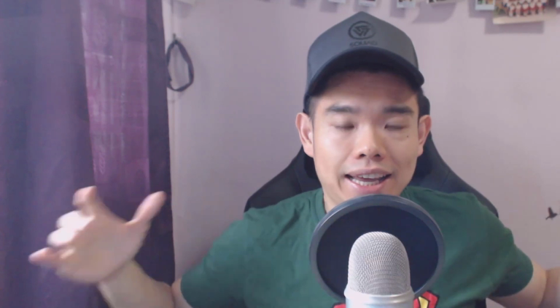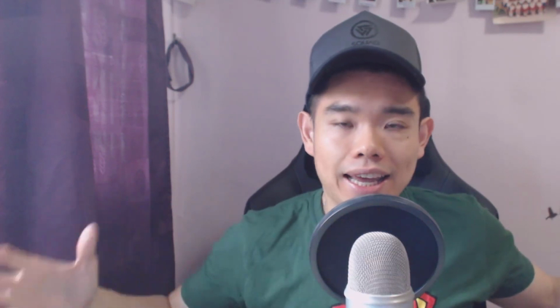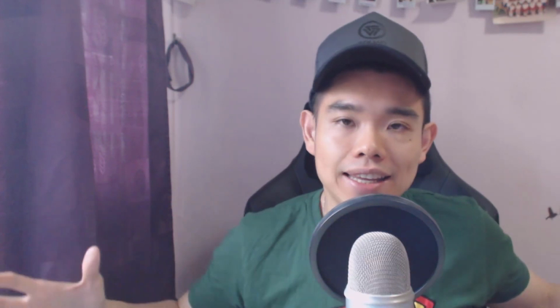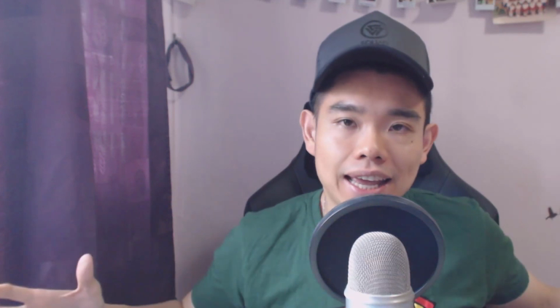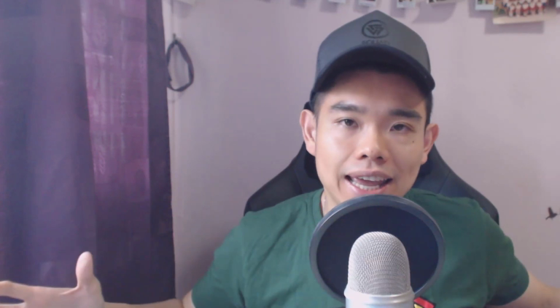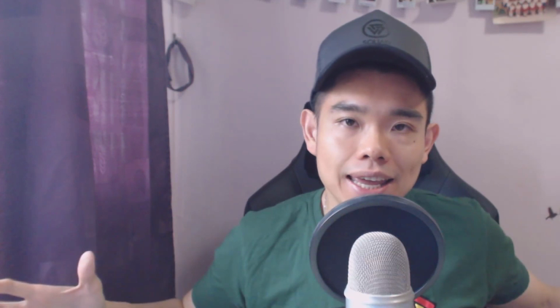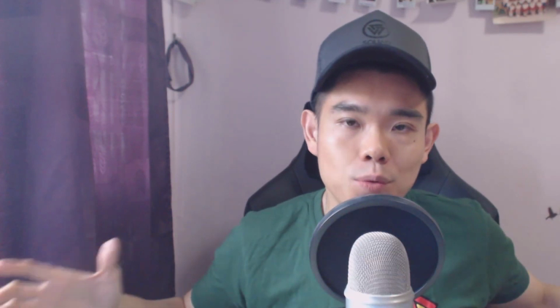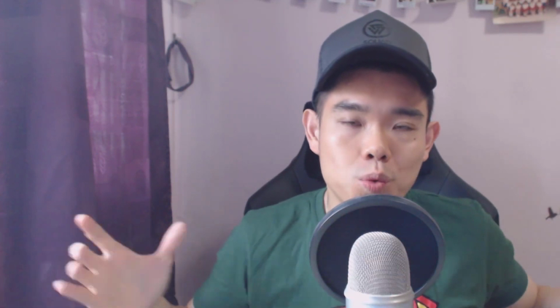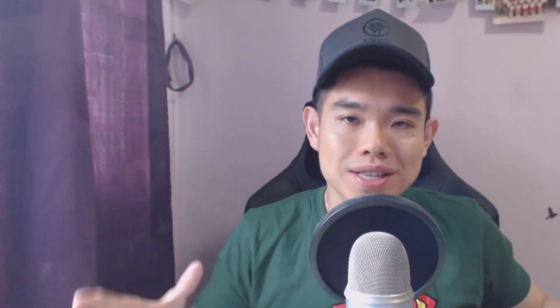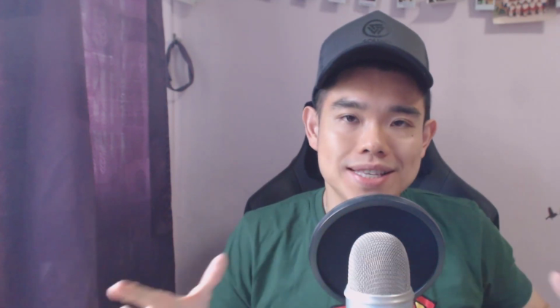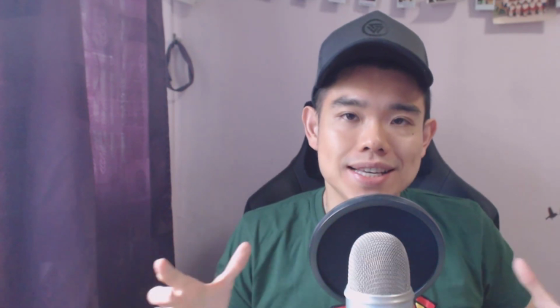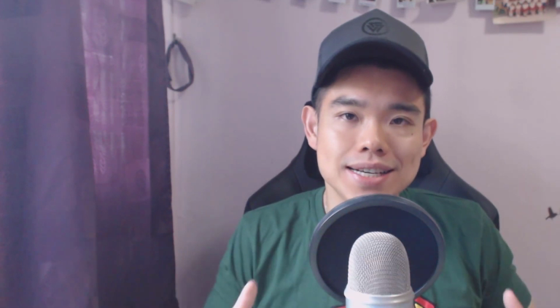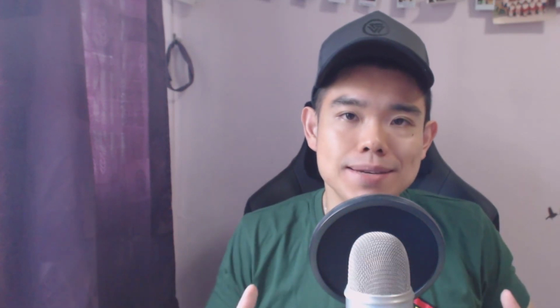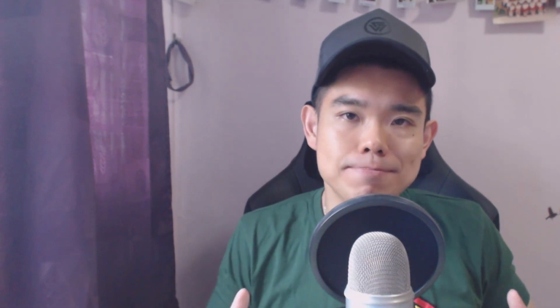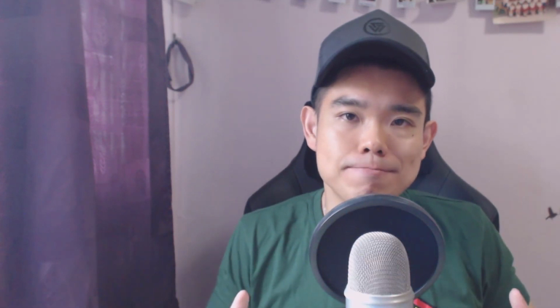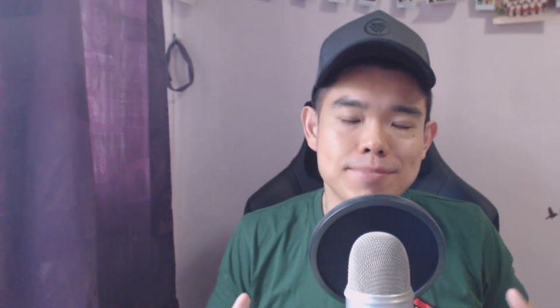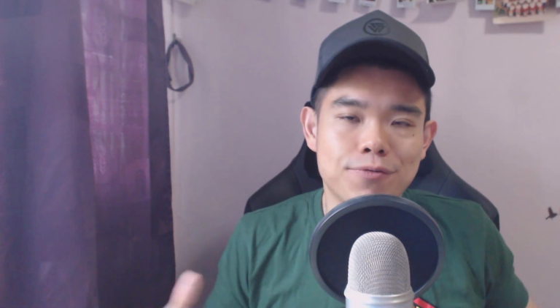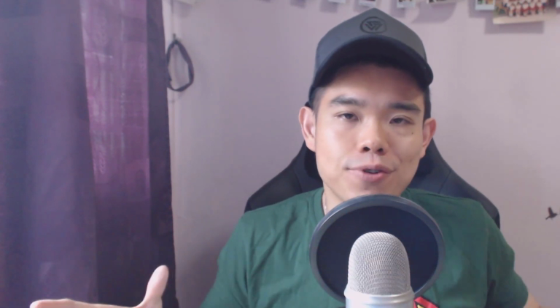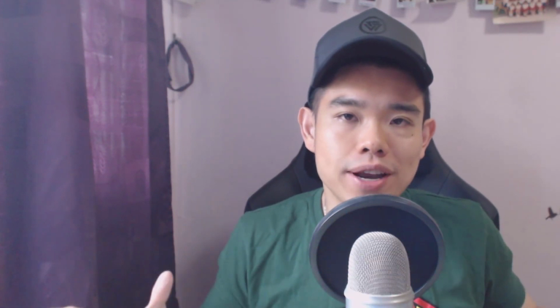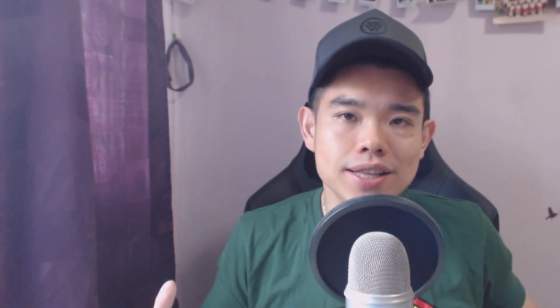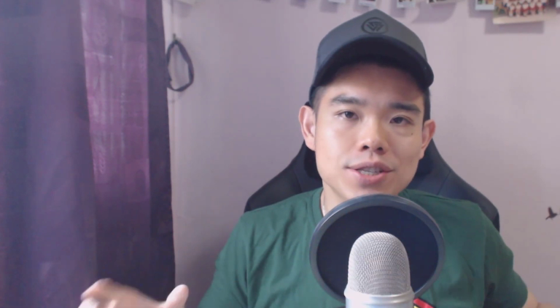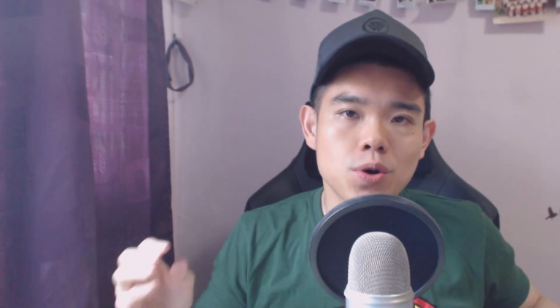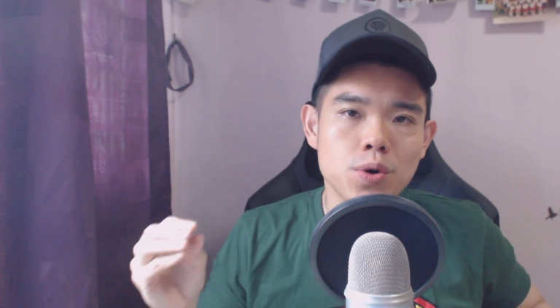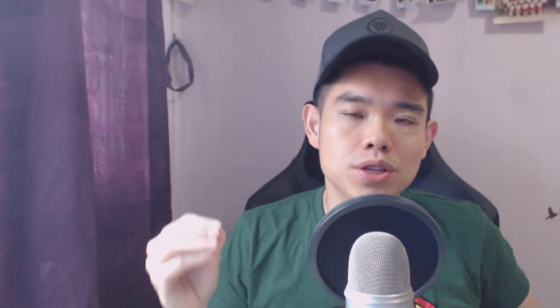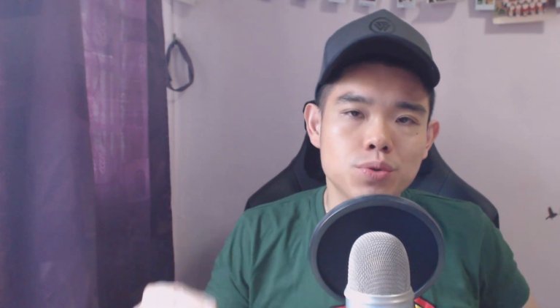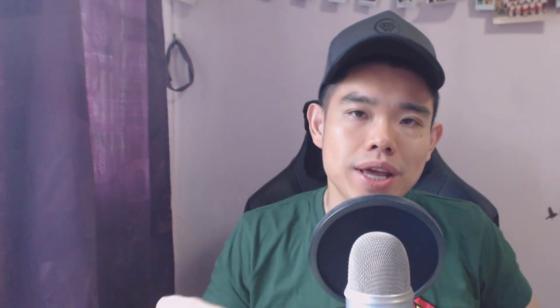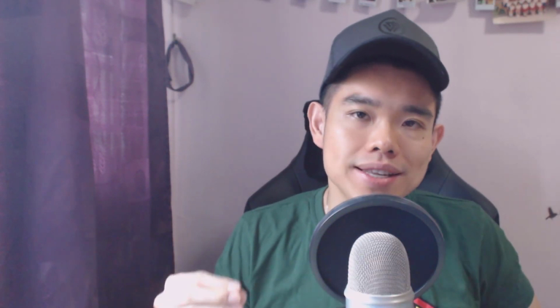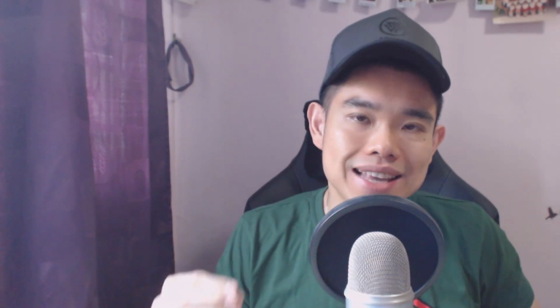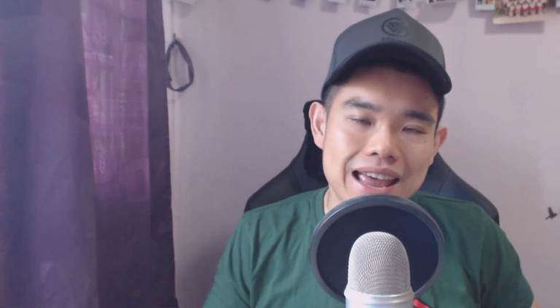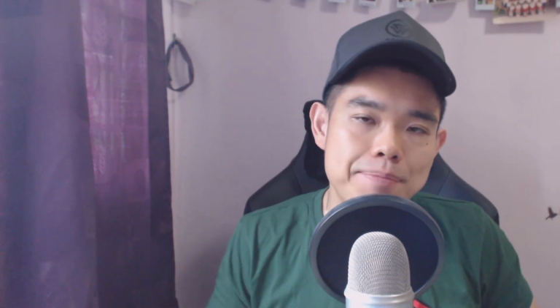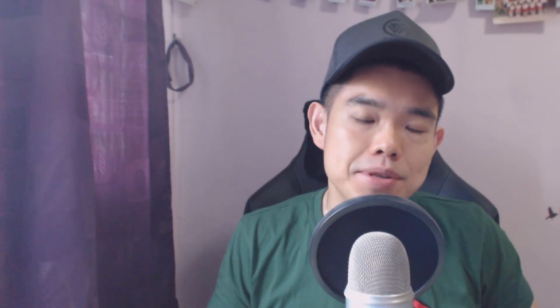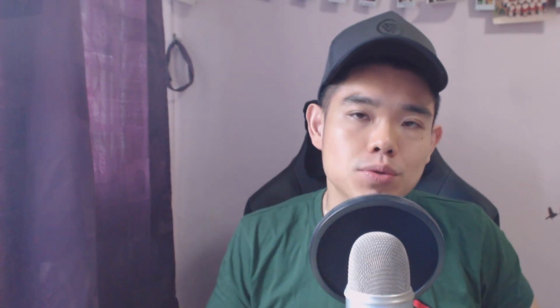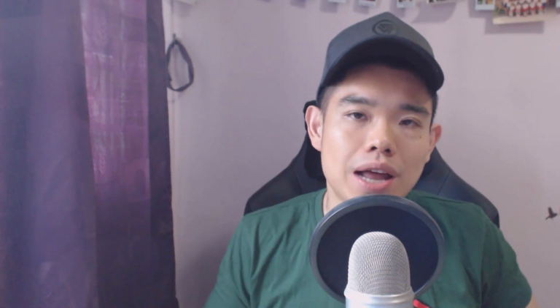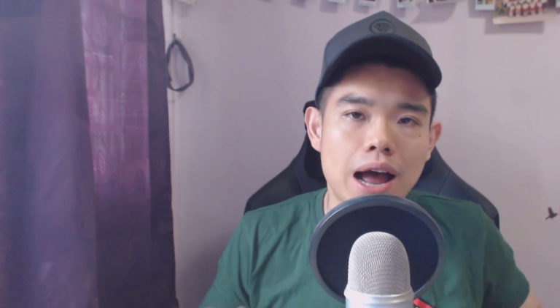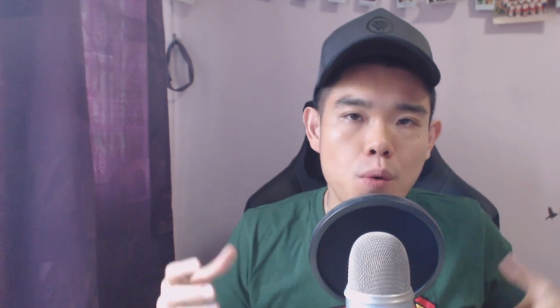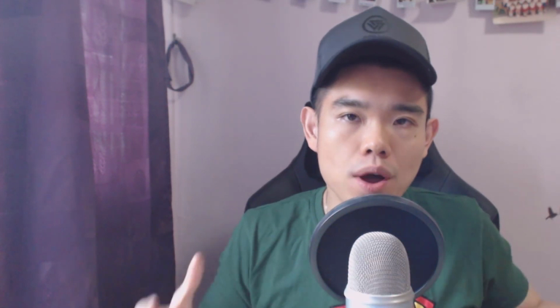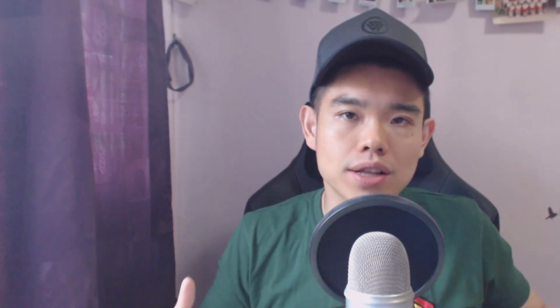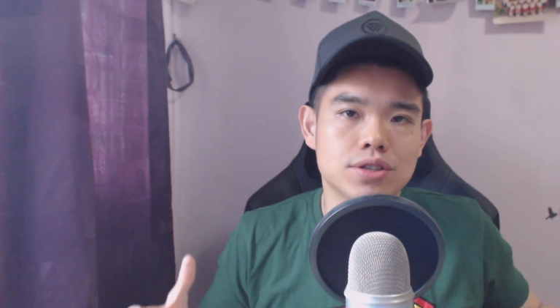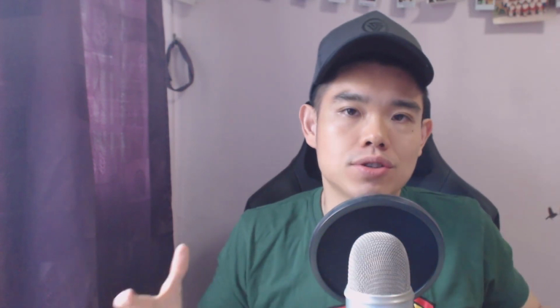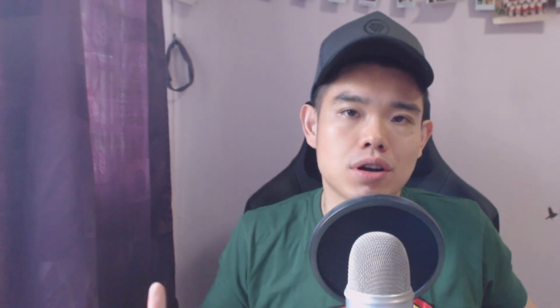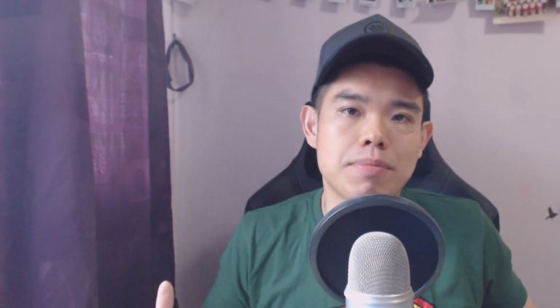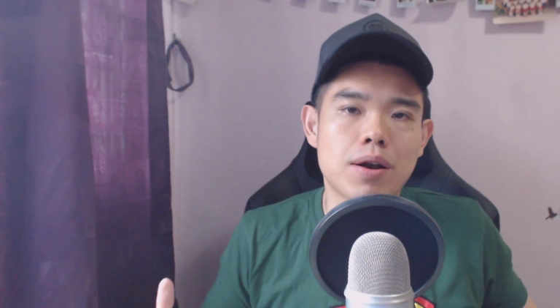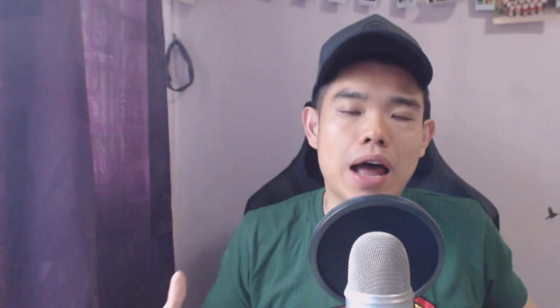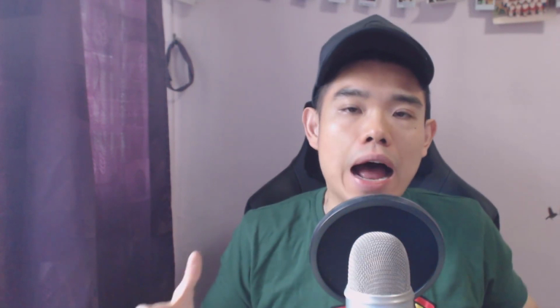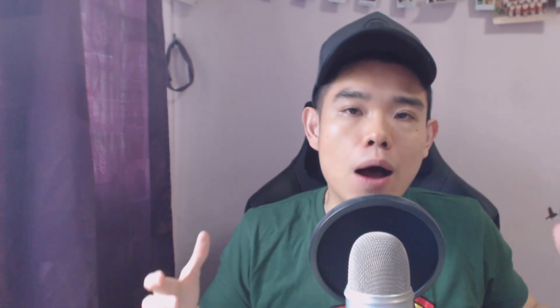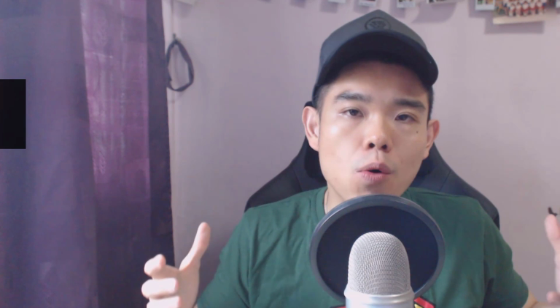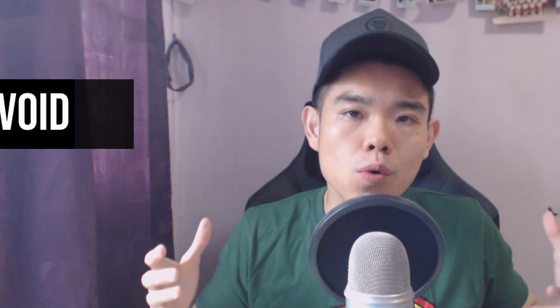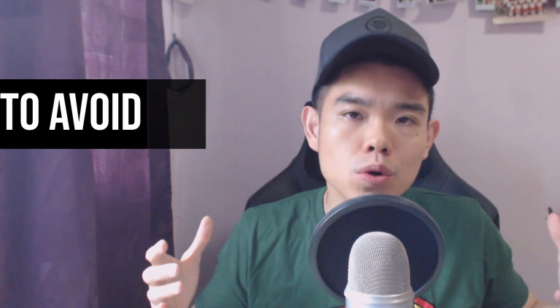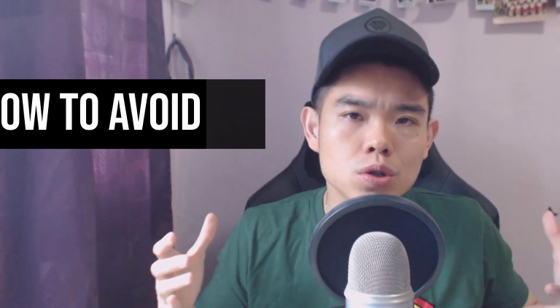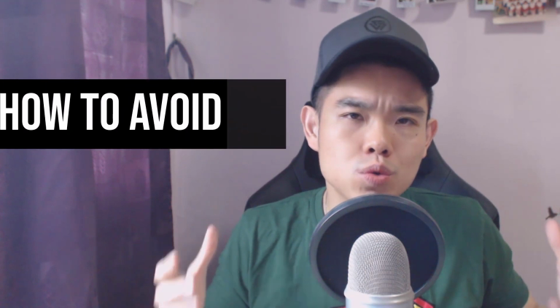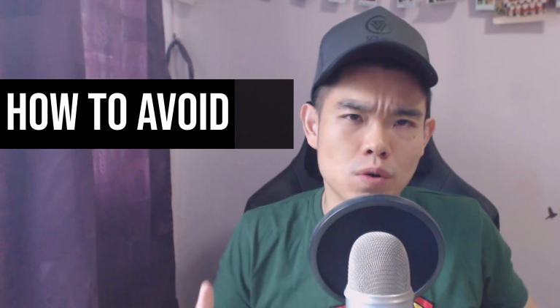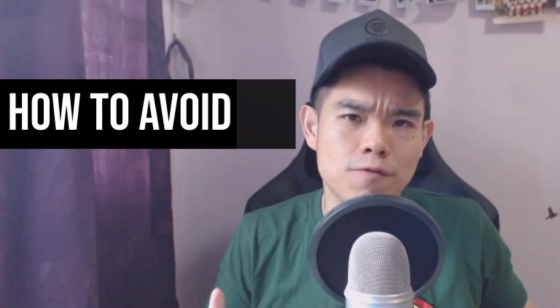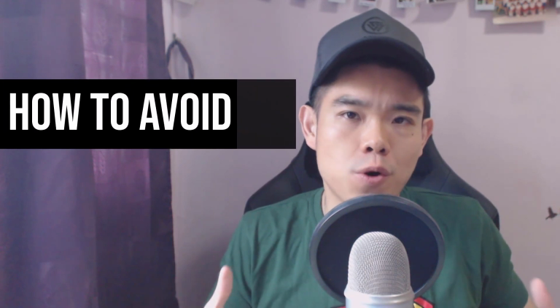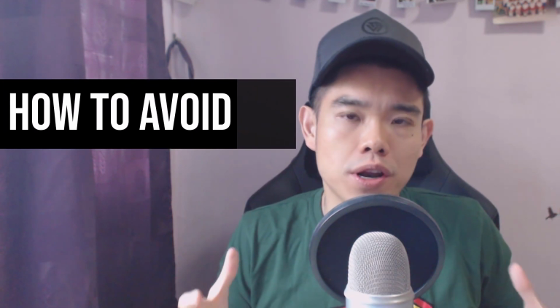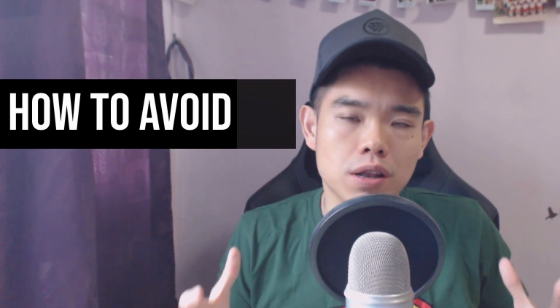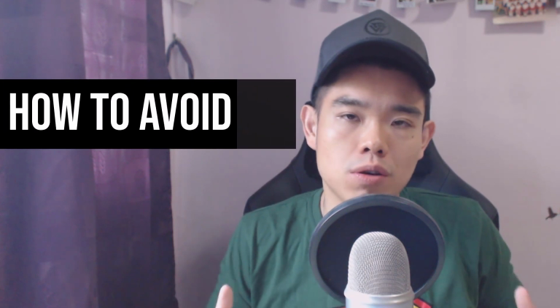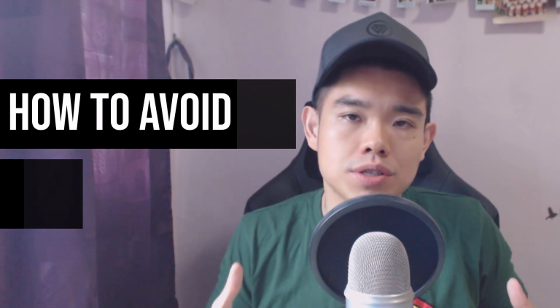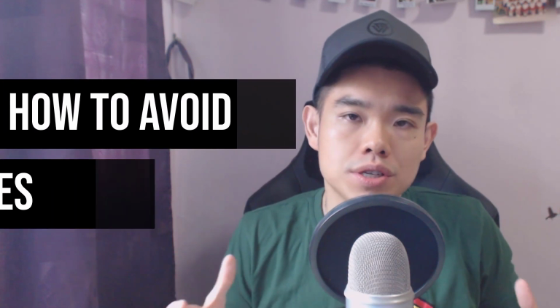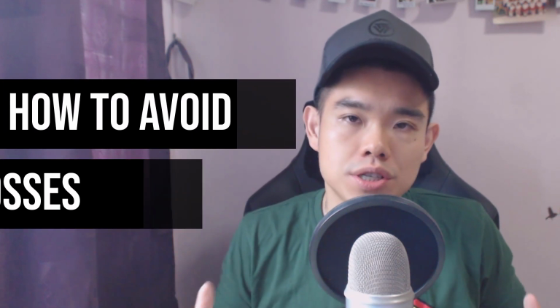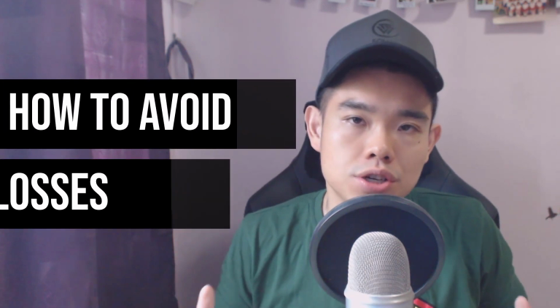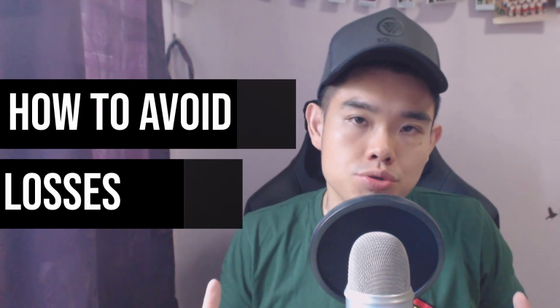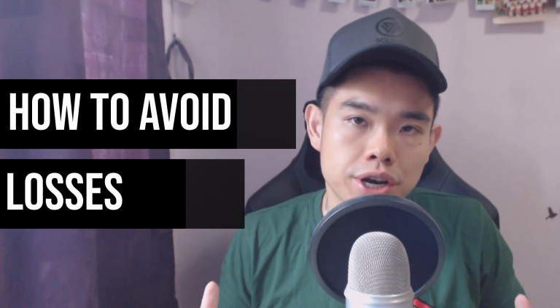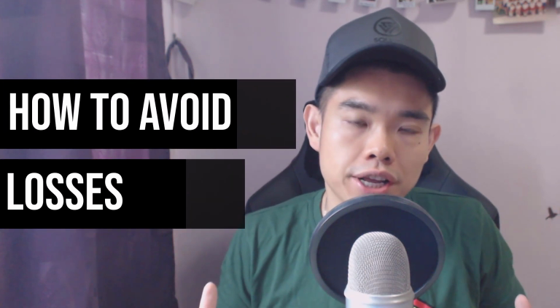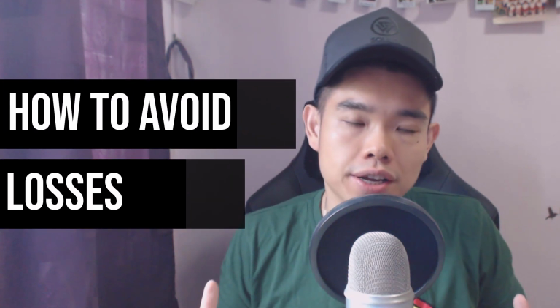Hey, what's up my friend? So in today's episode, I want to talk about how to avoid losses in trading.